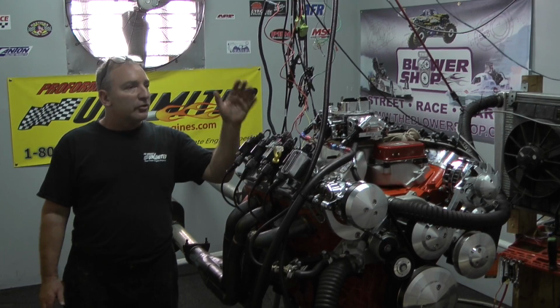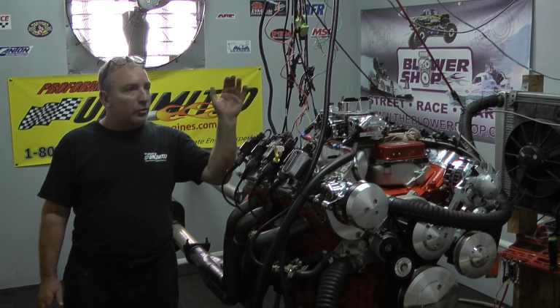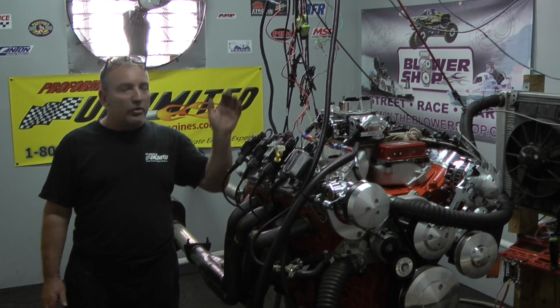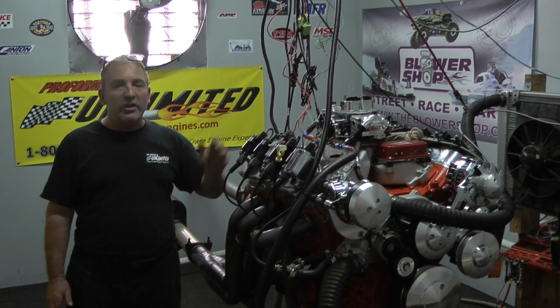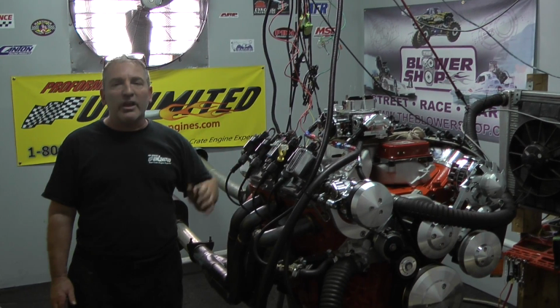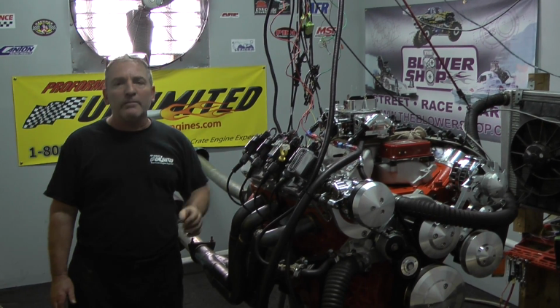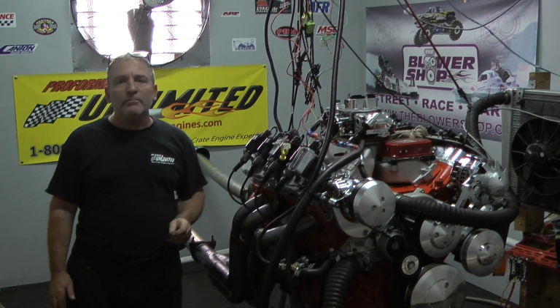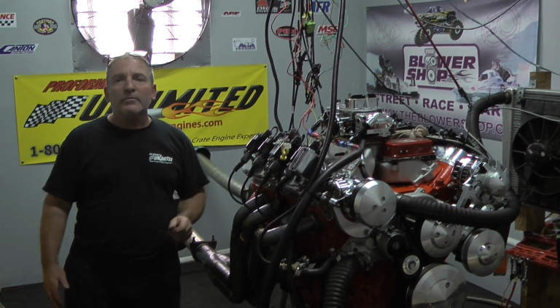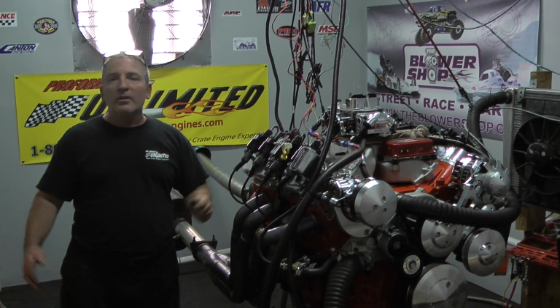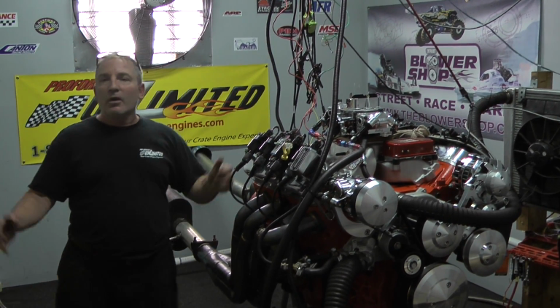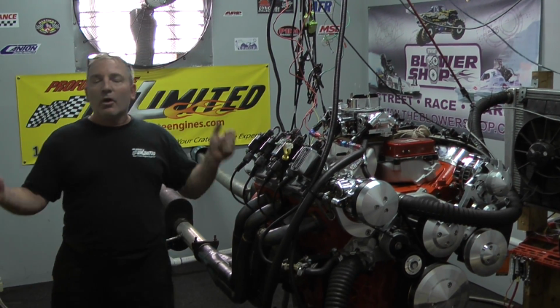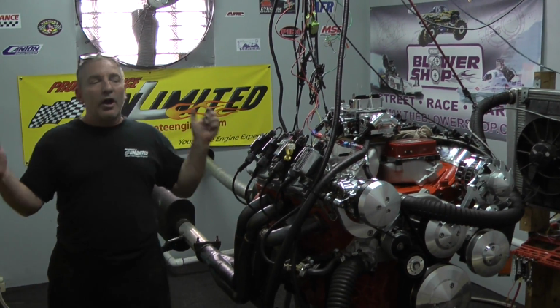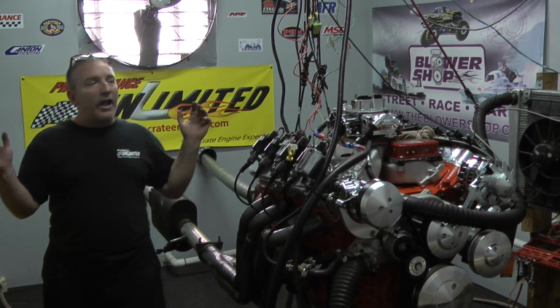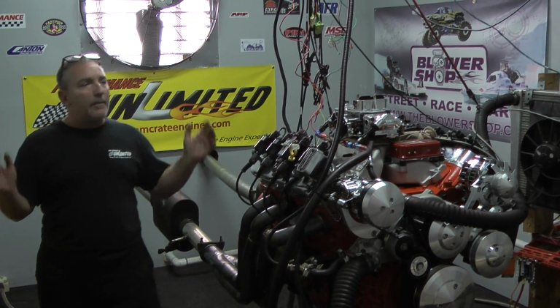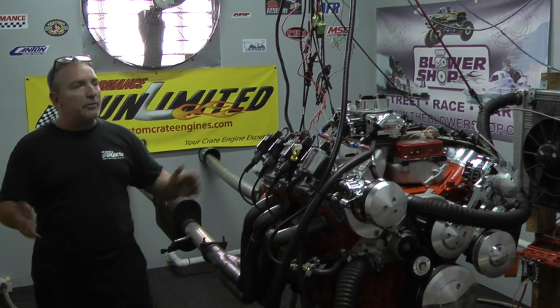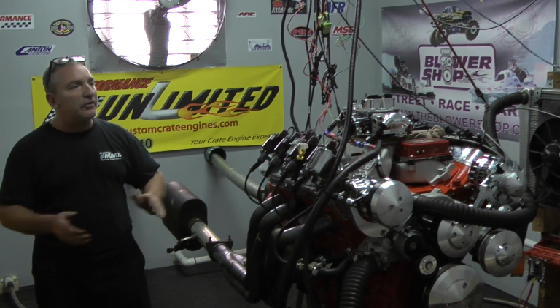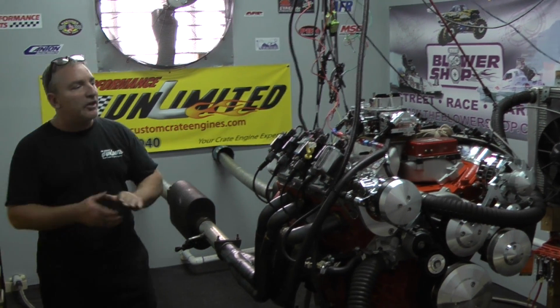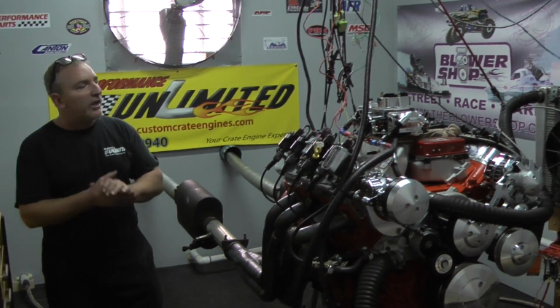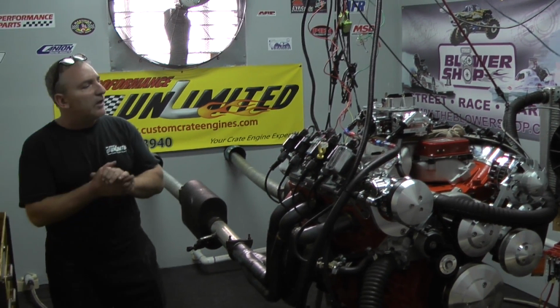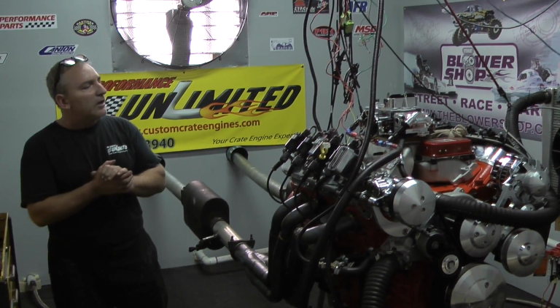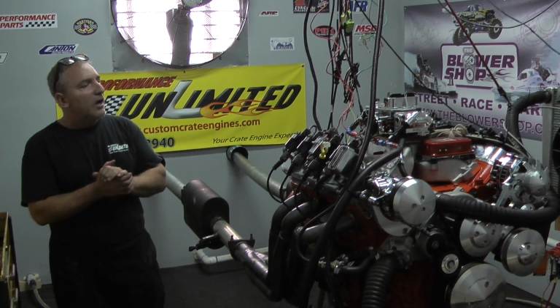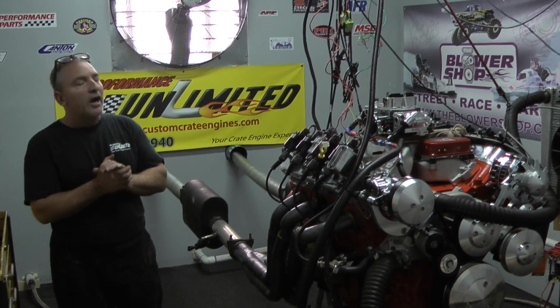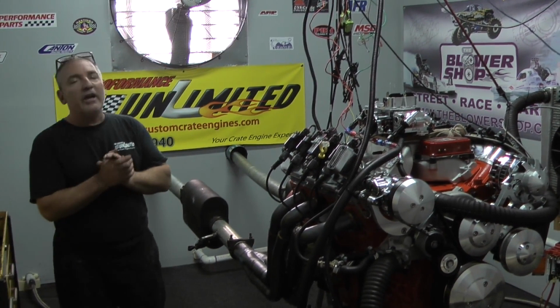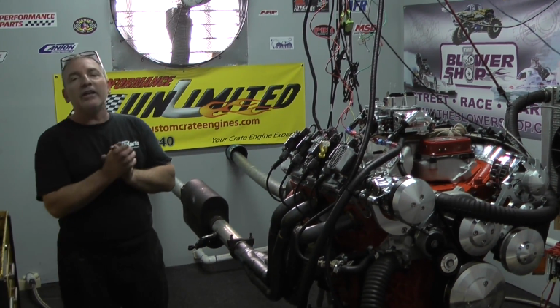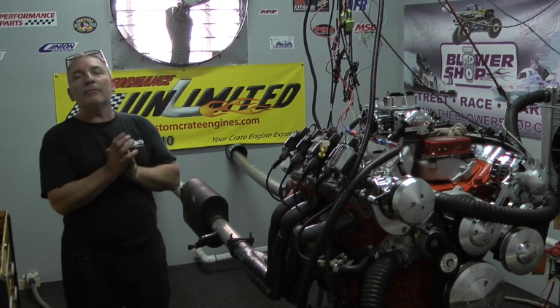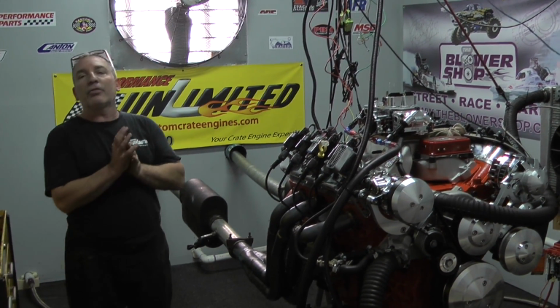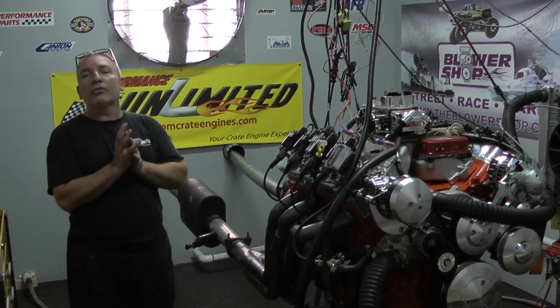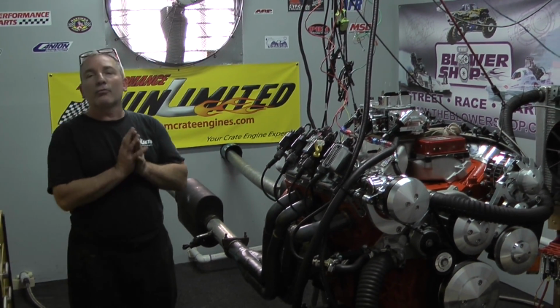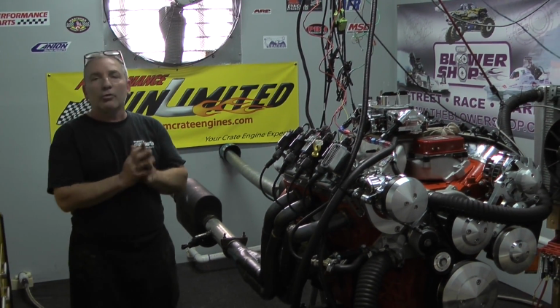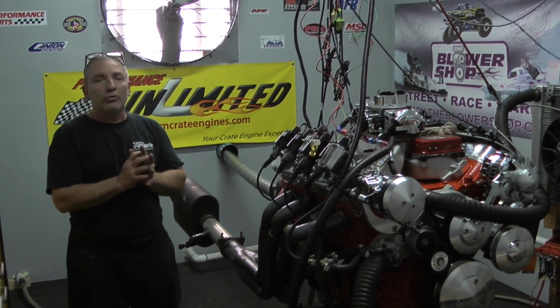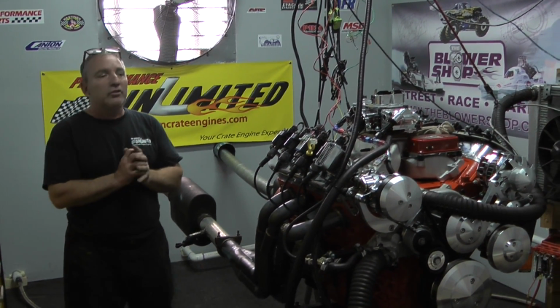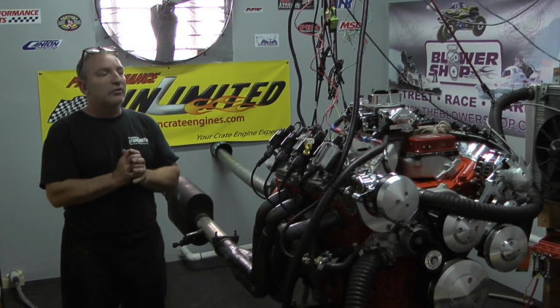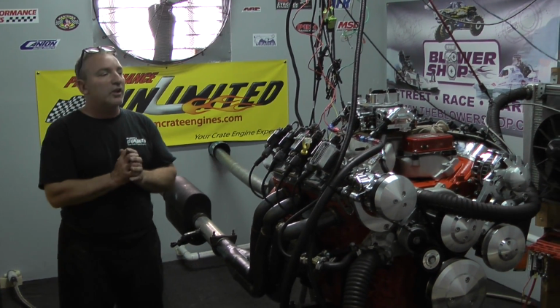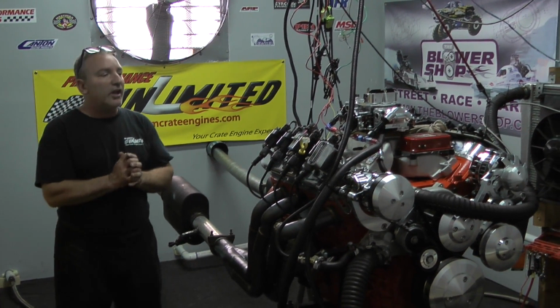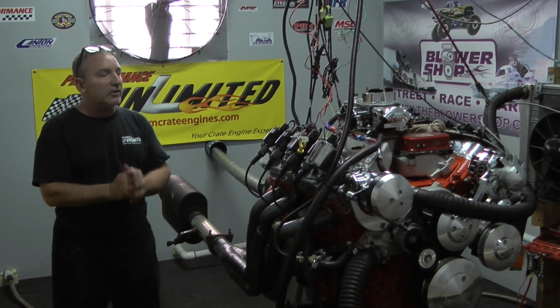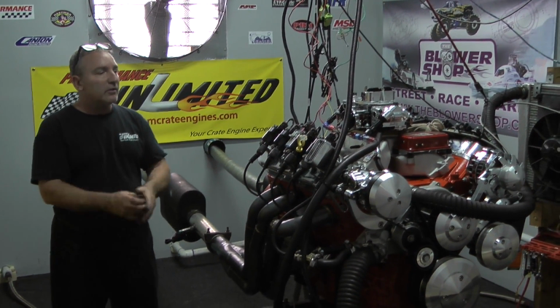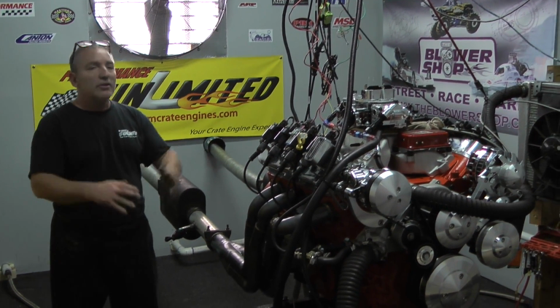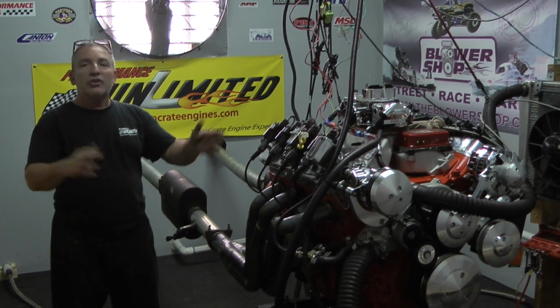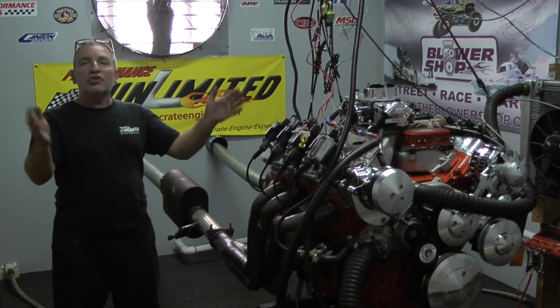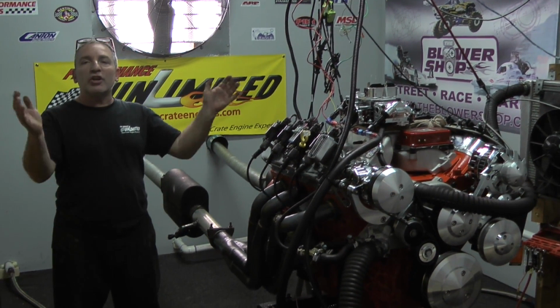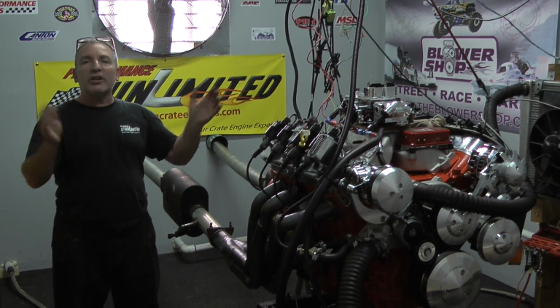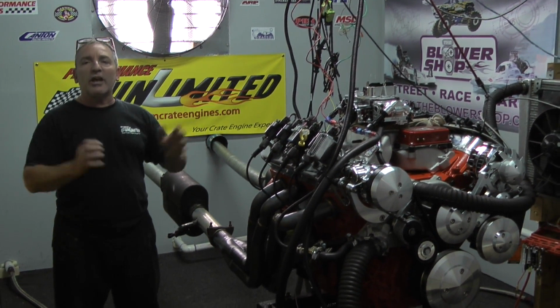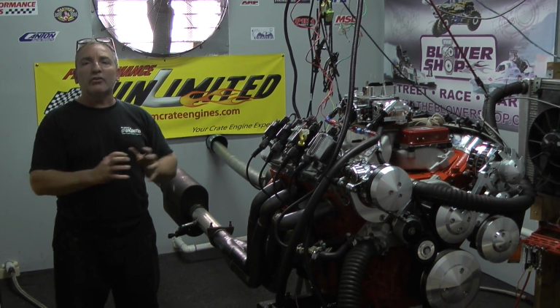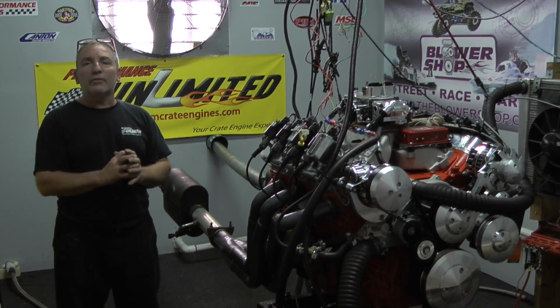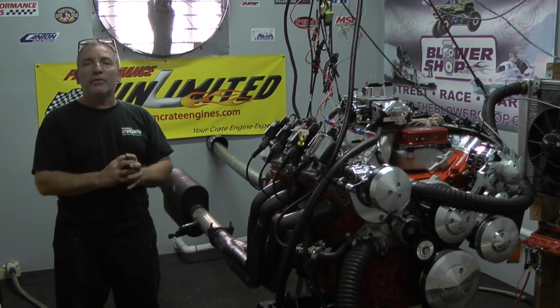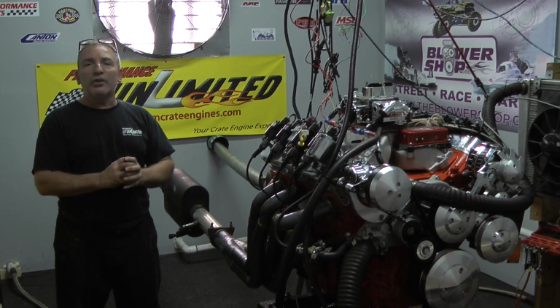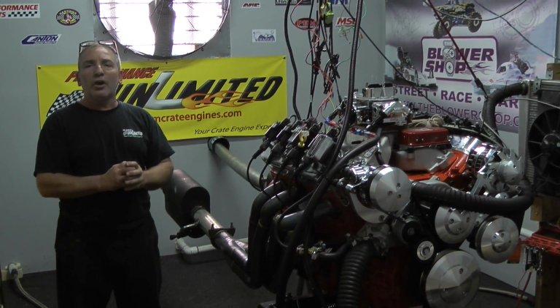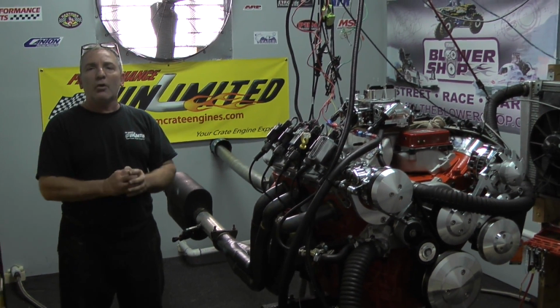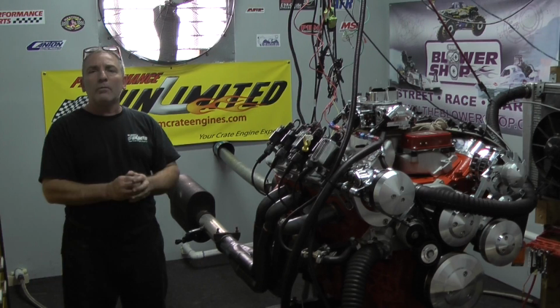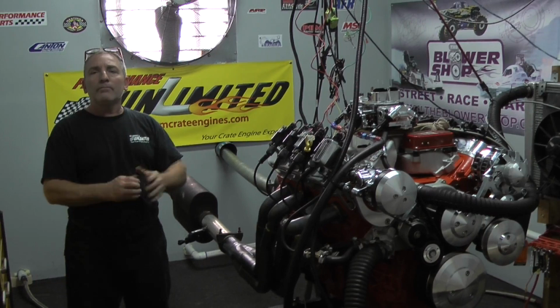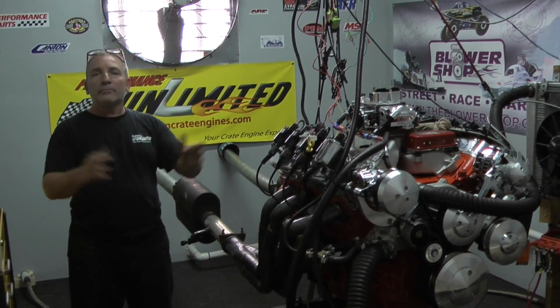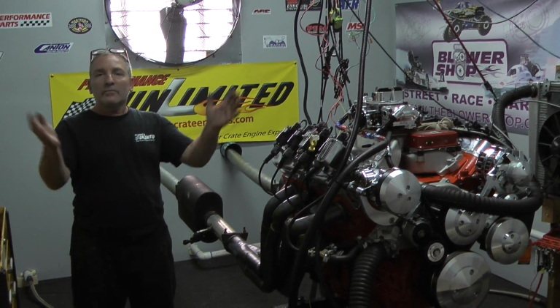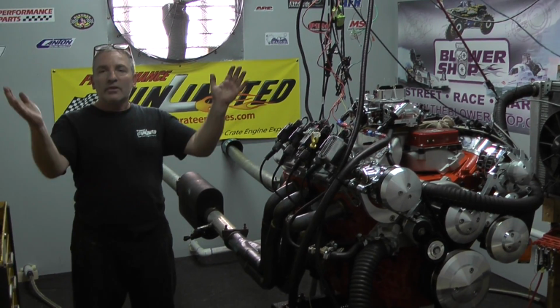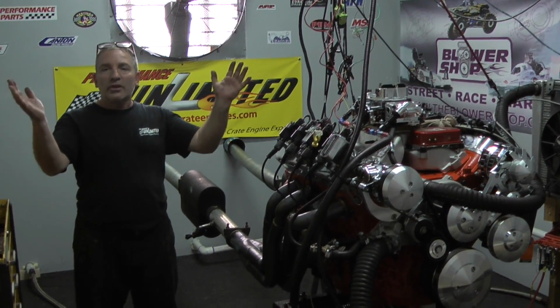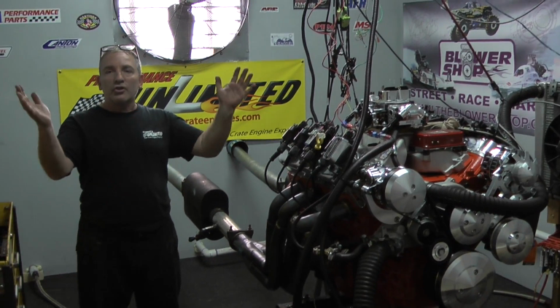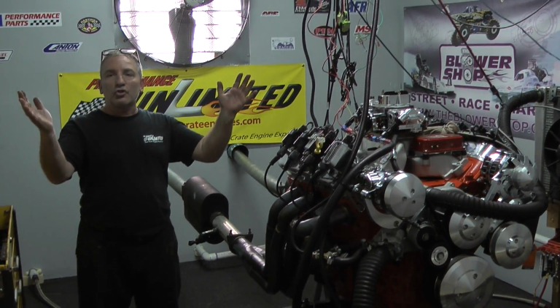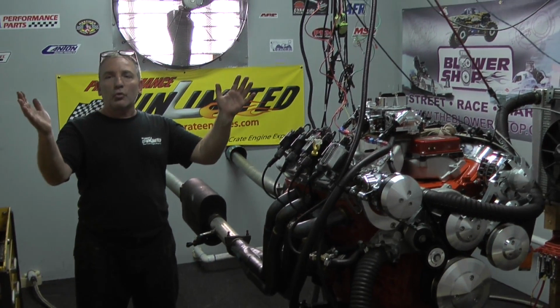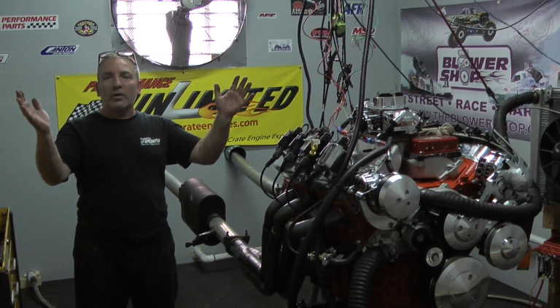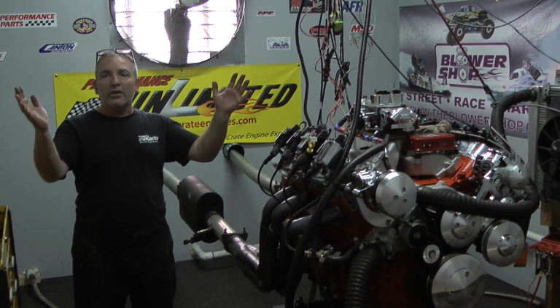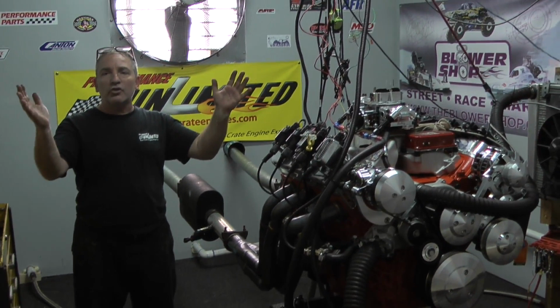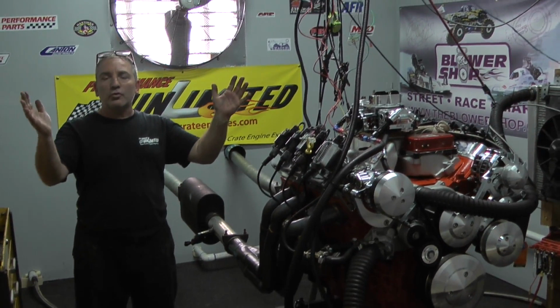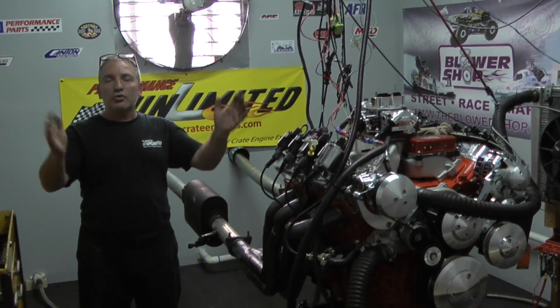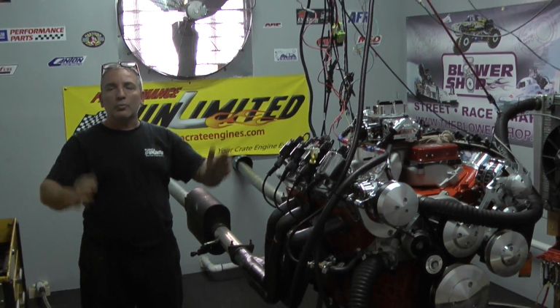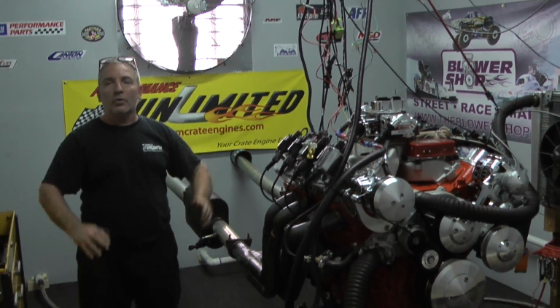So again, a happy day. I am thrilled to death. Check out the video. Enjoy as usual.